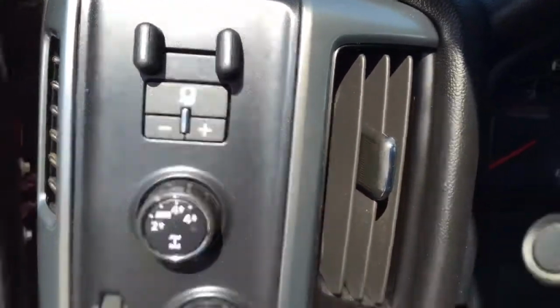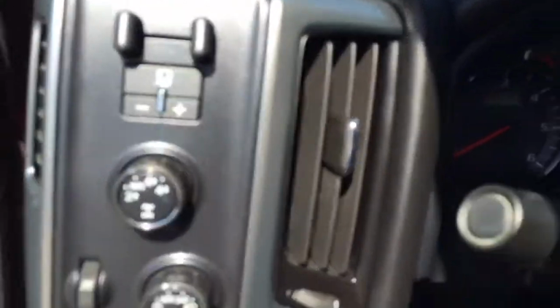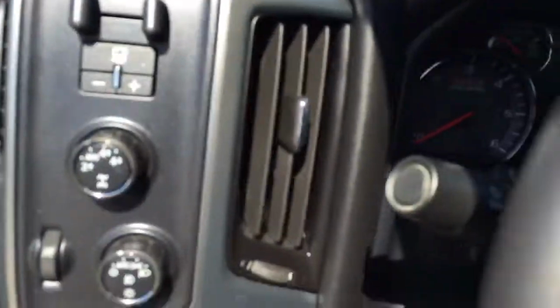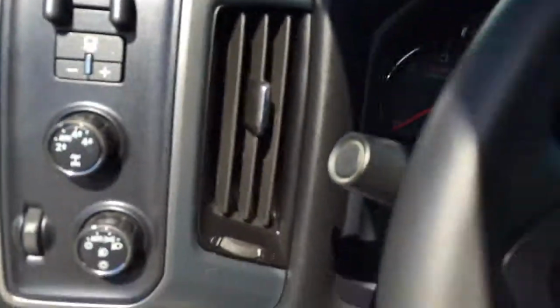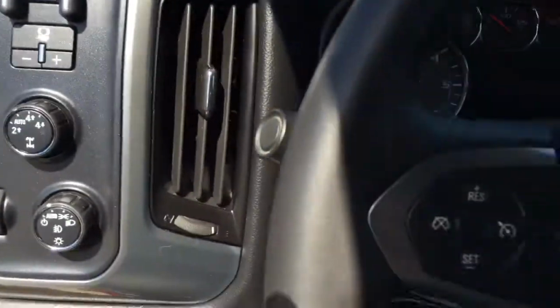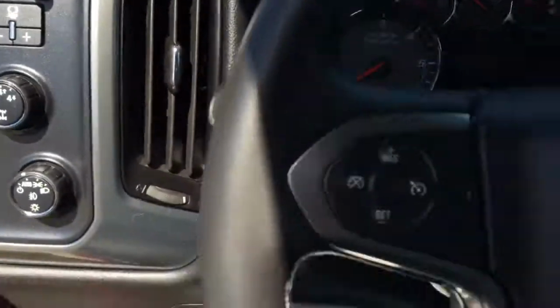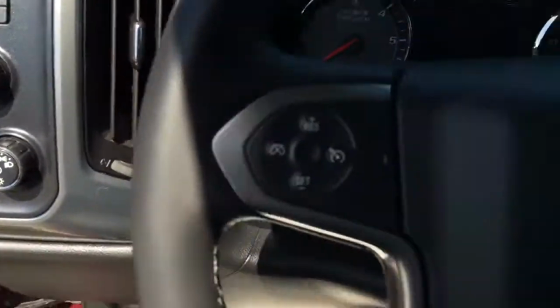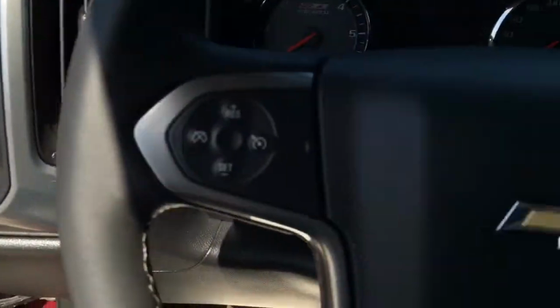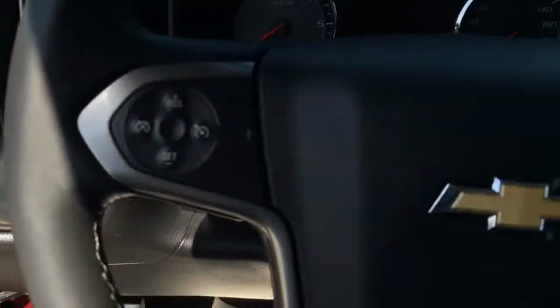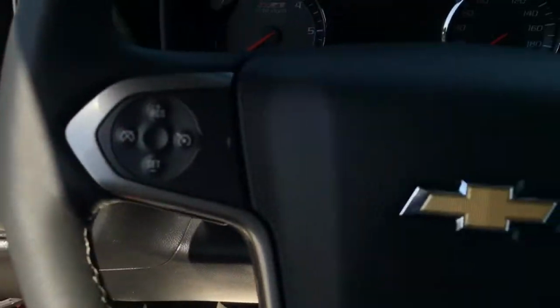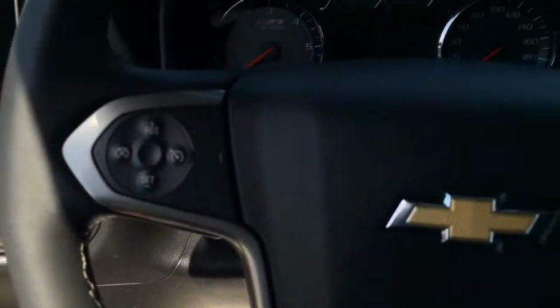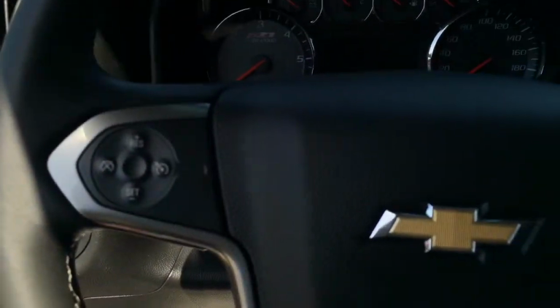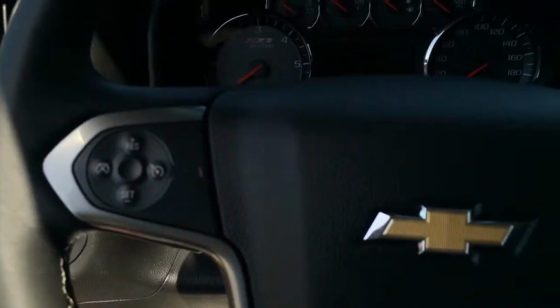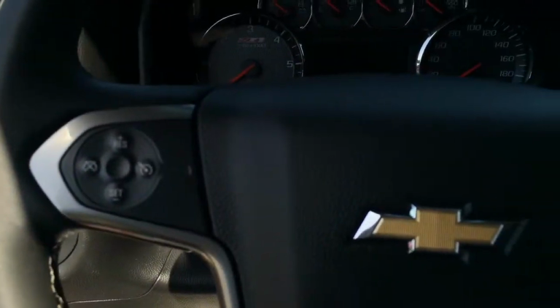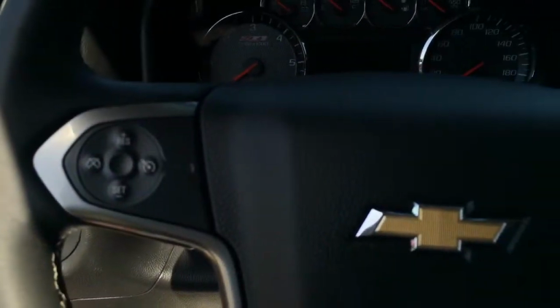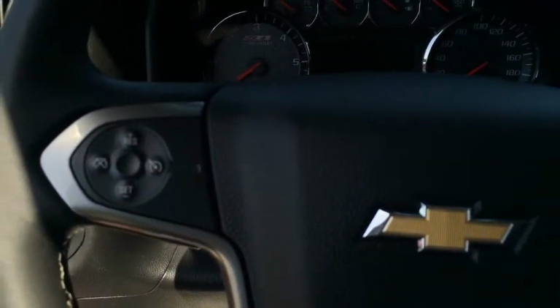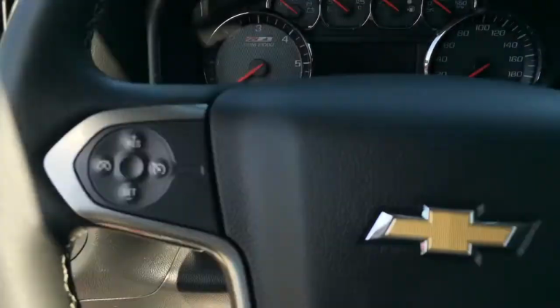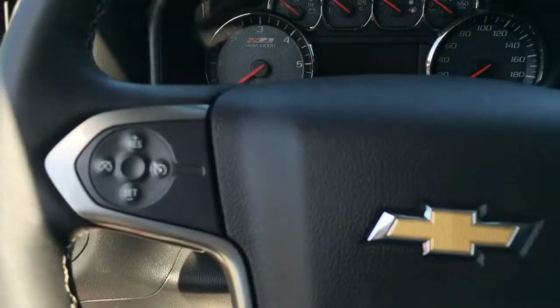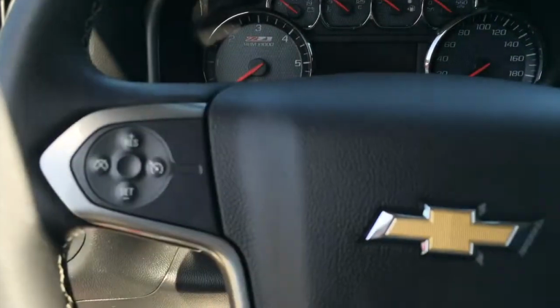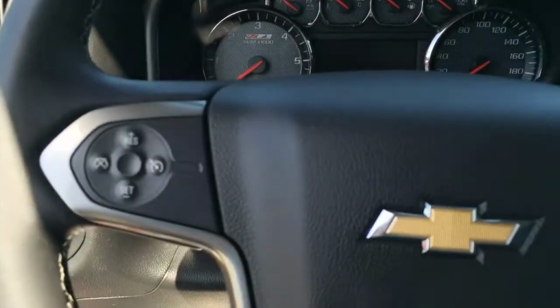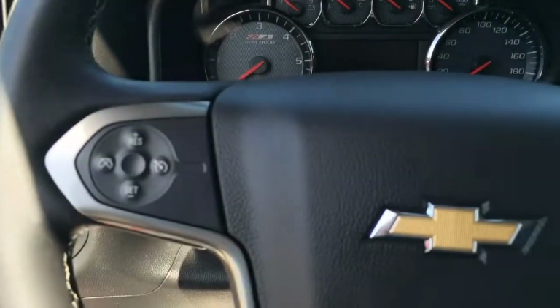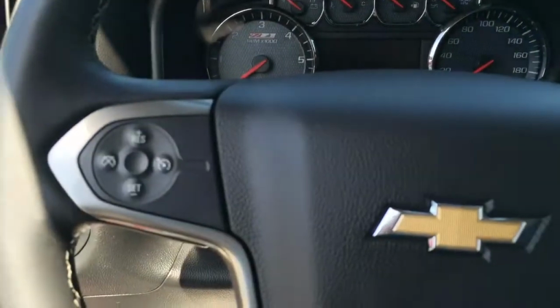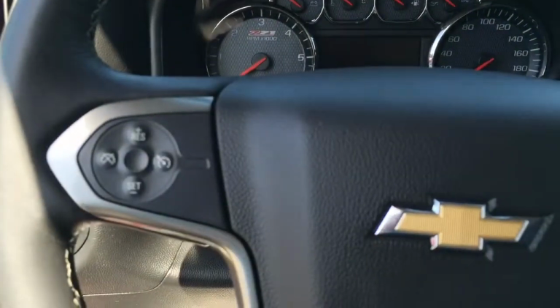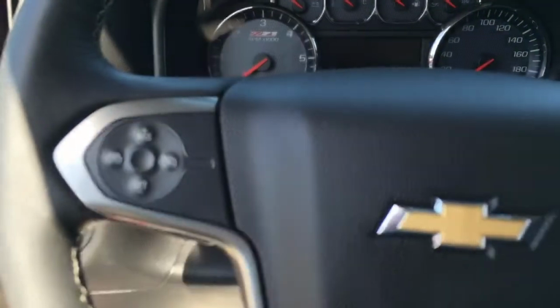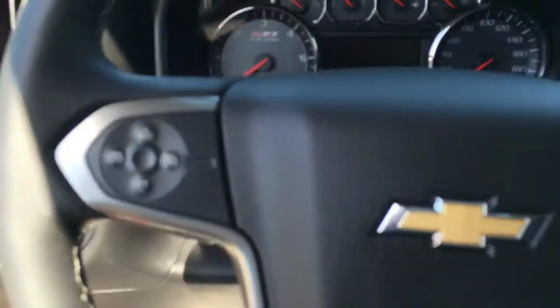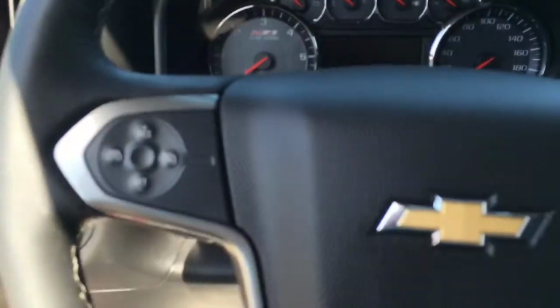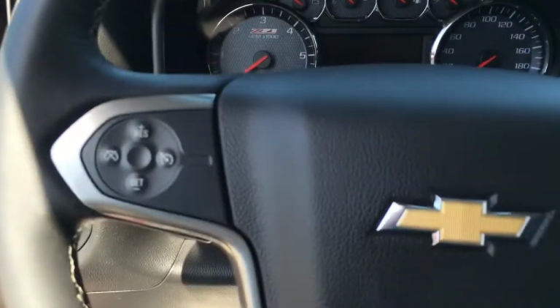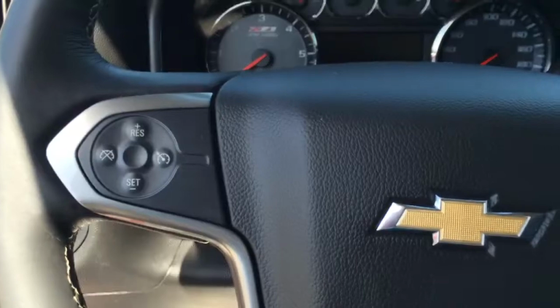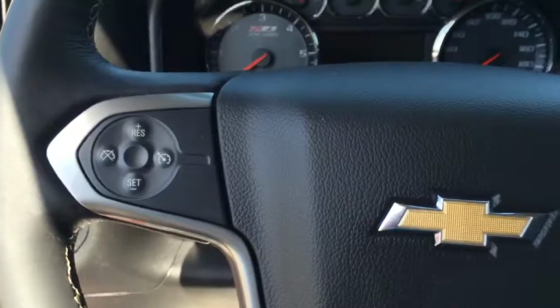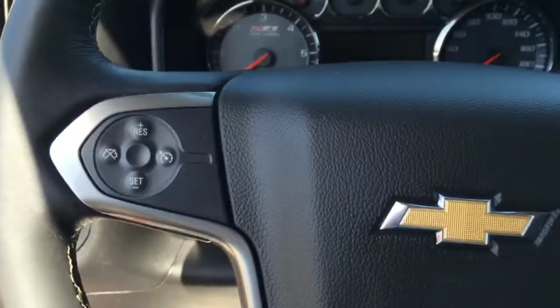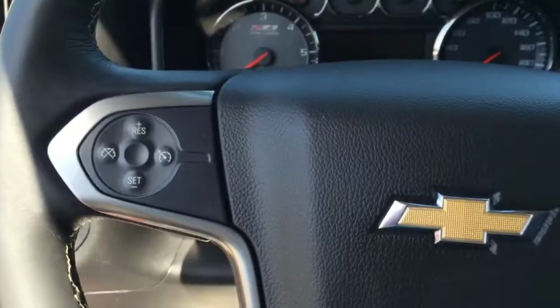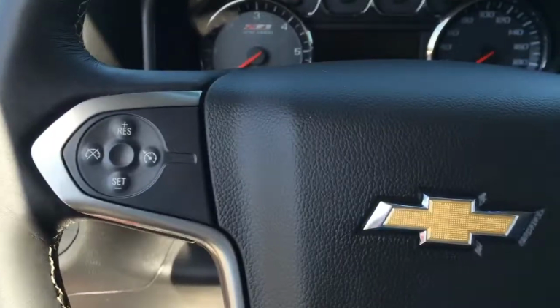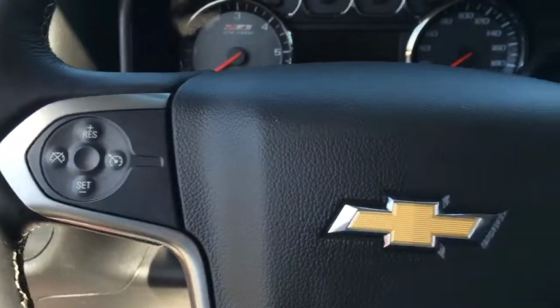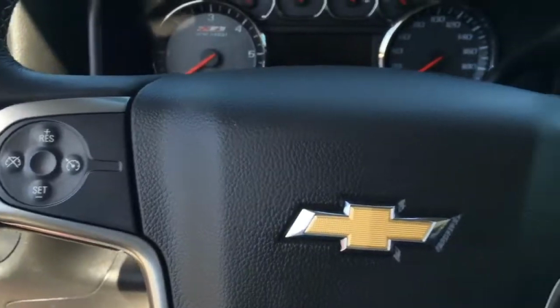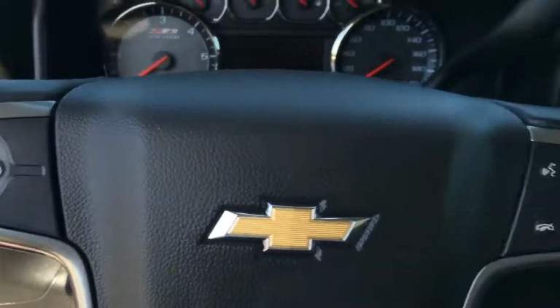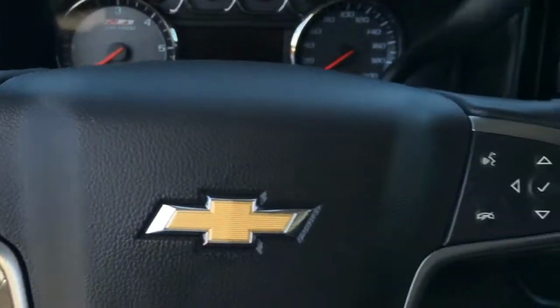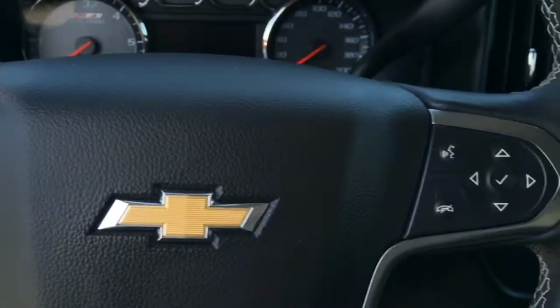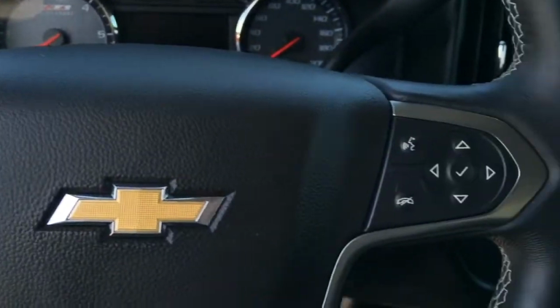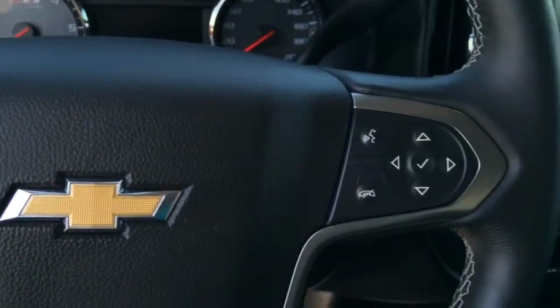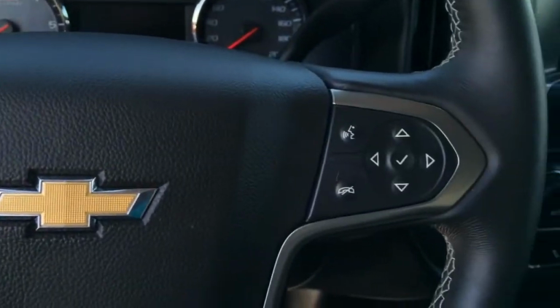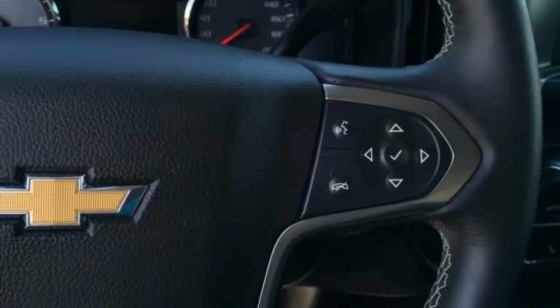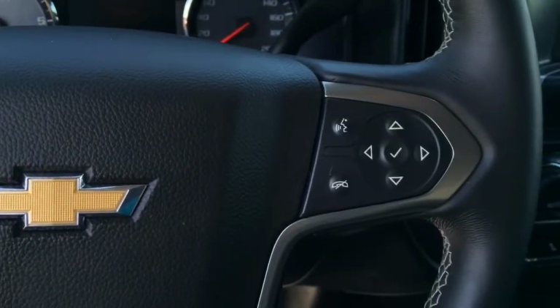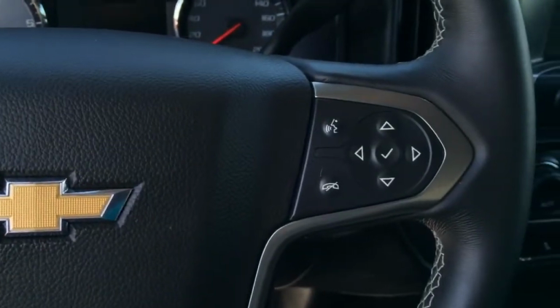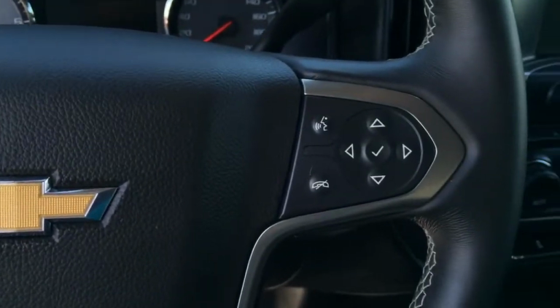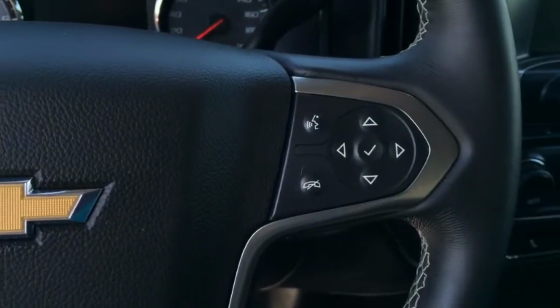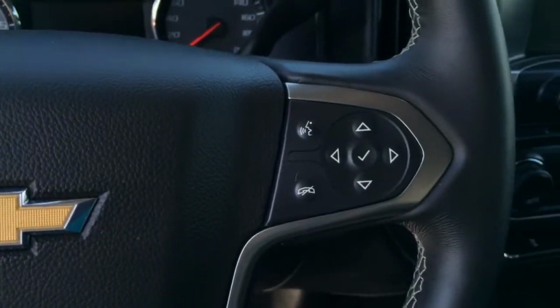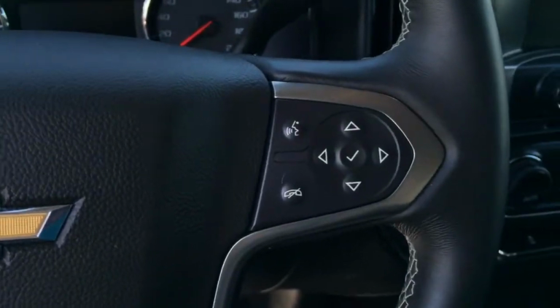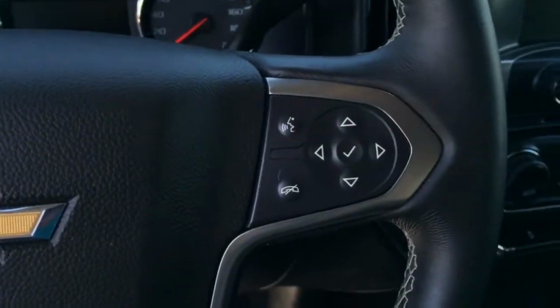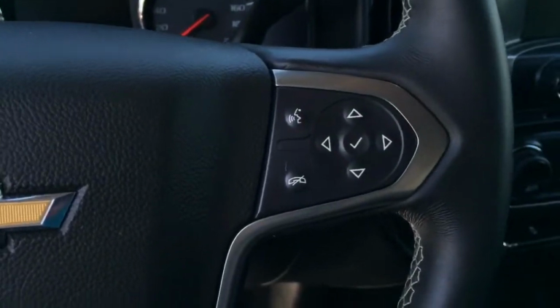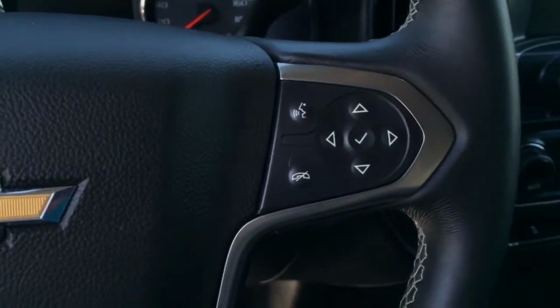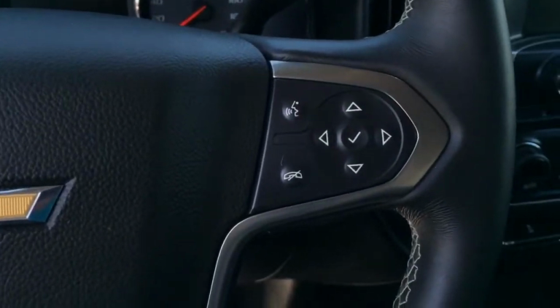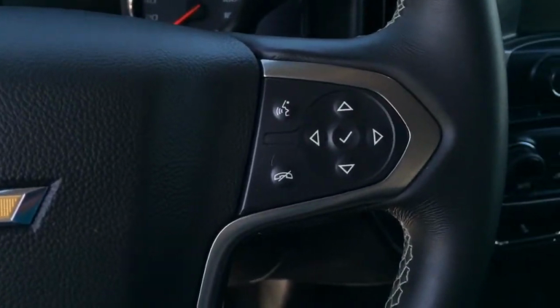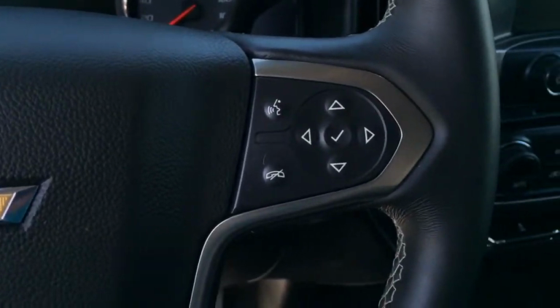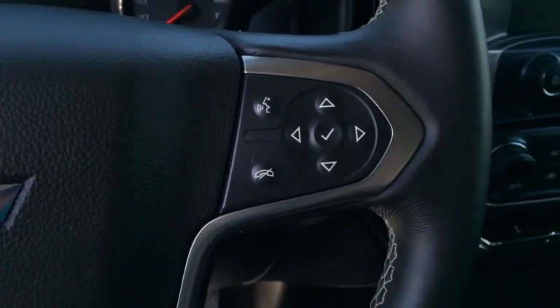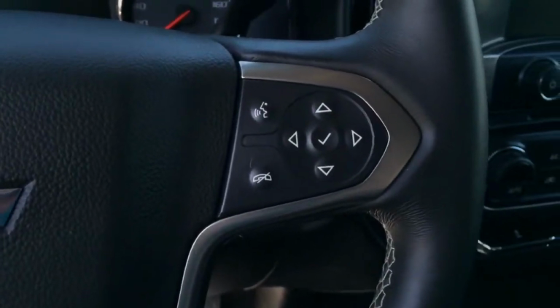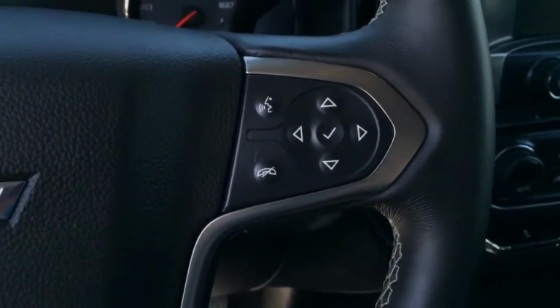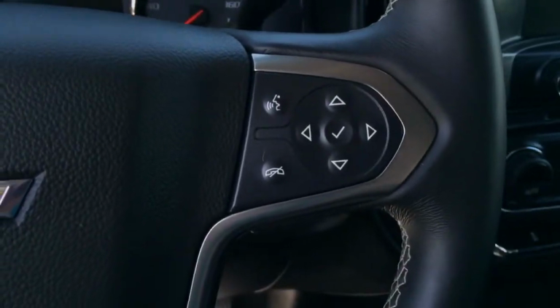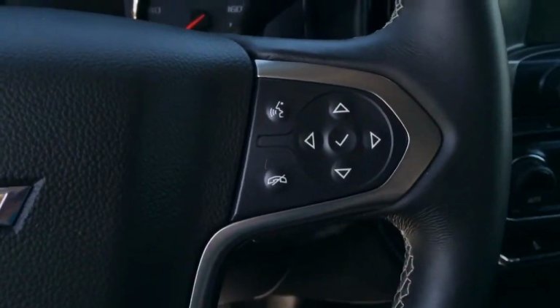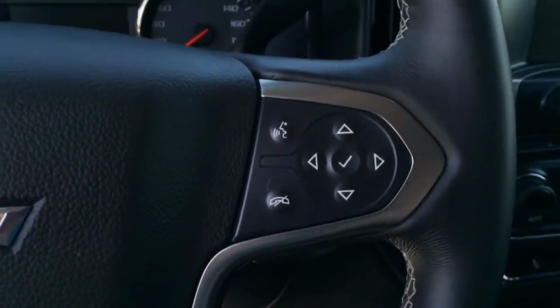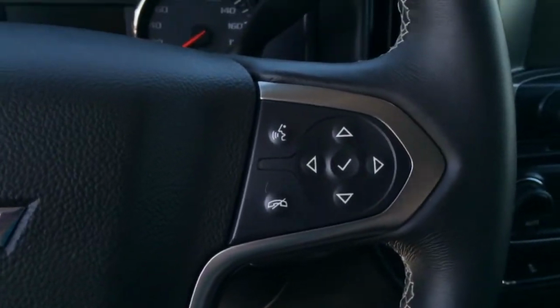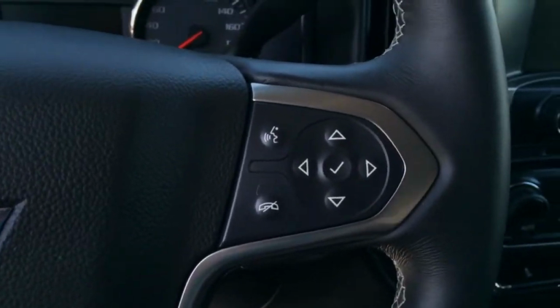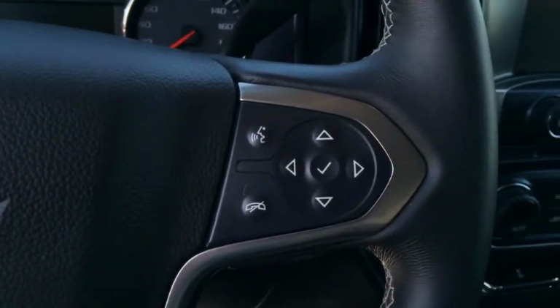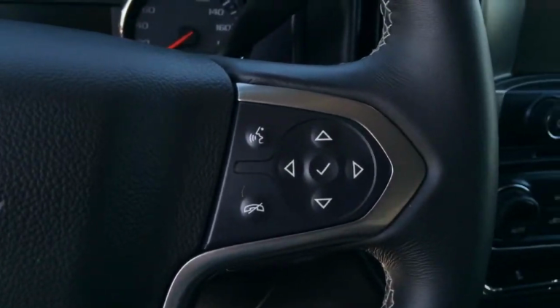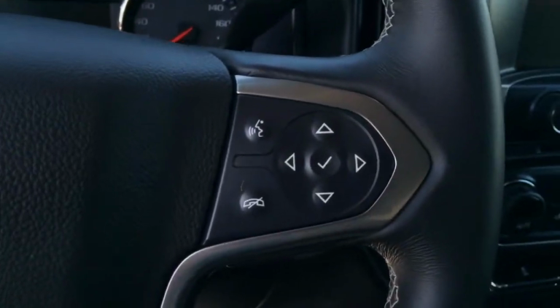On the steering wheel we have cruise control, Bluetooth capabilities, and media controls.